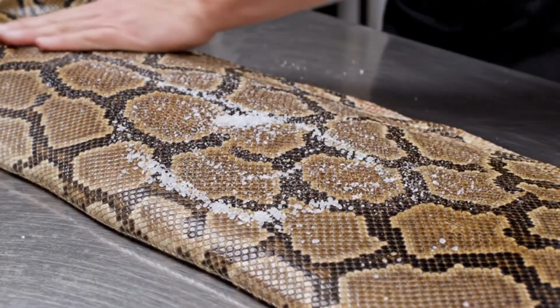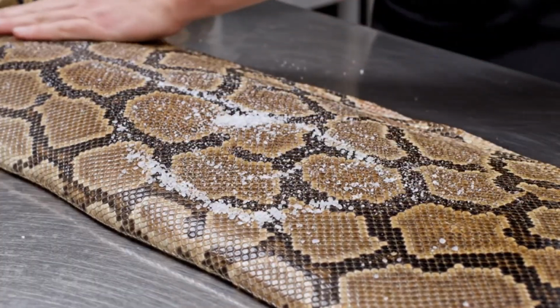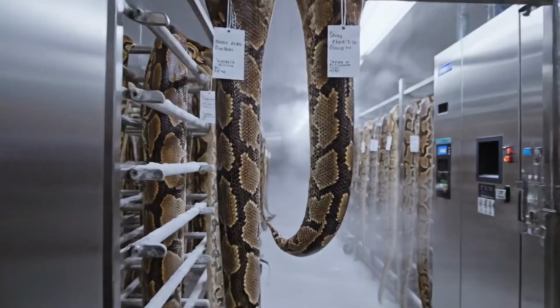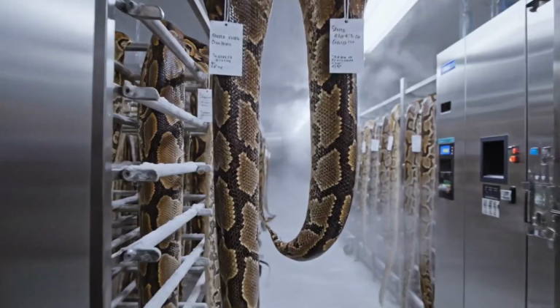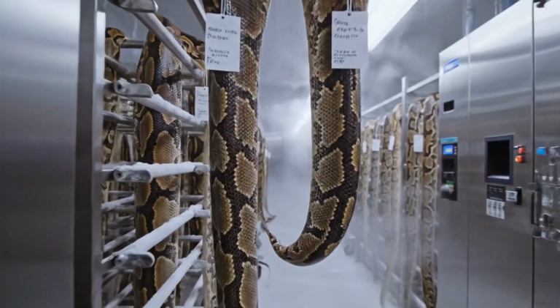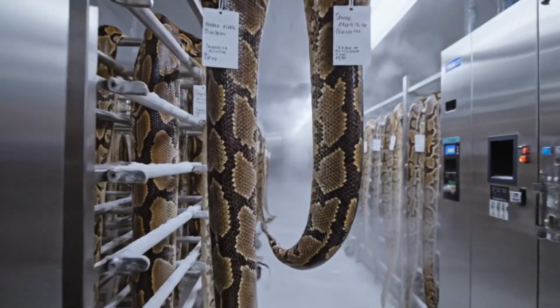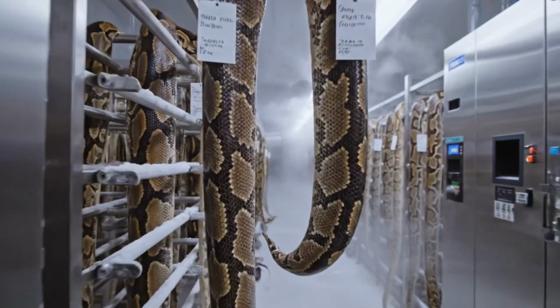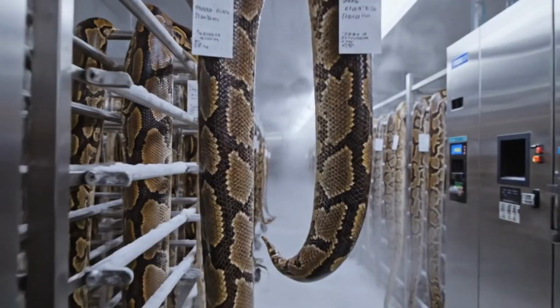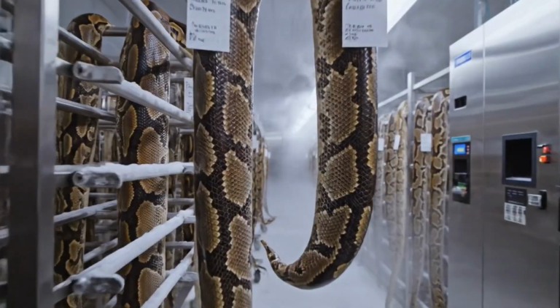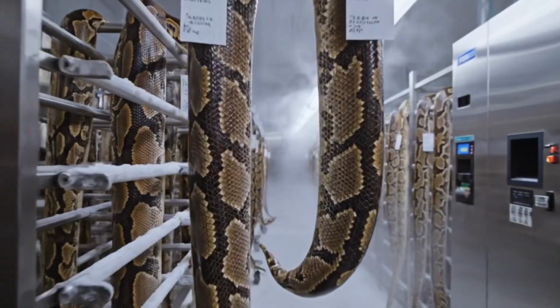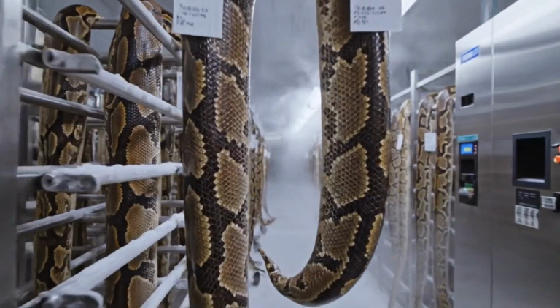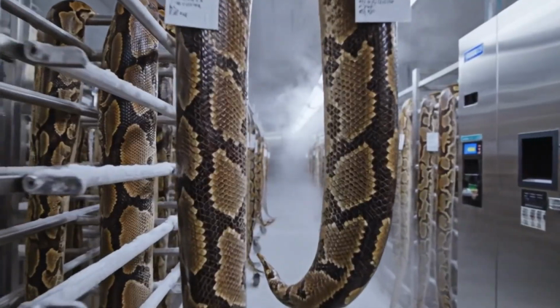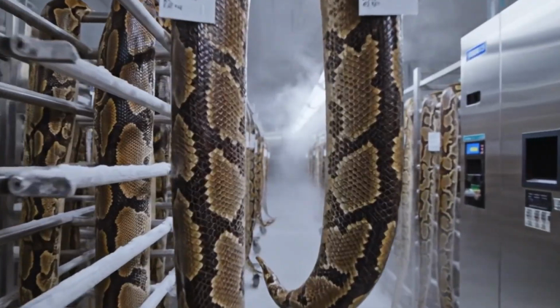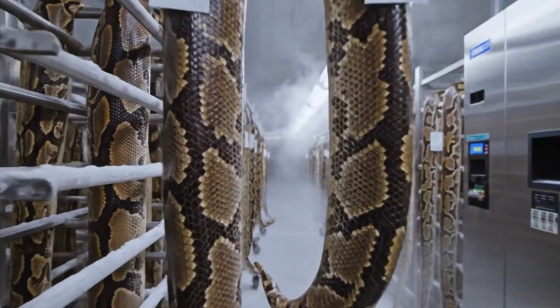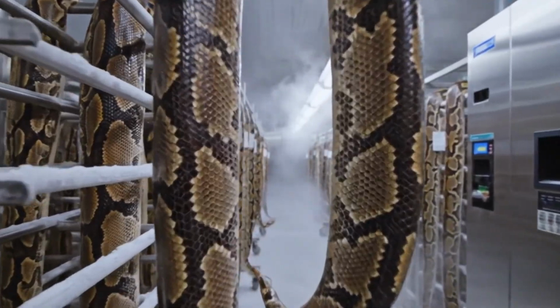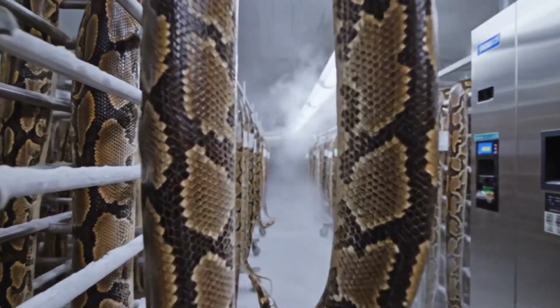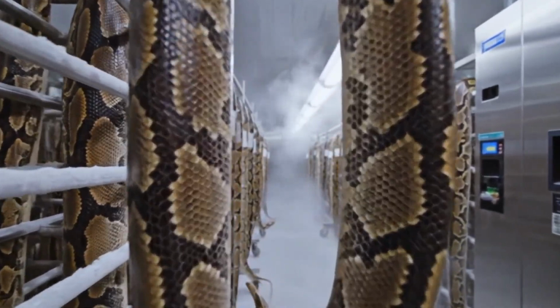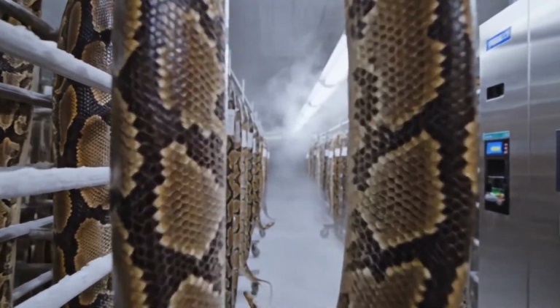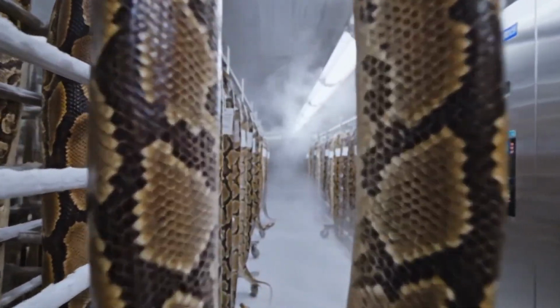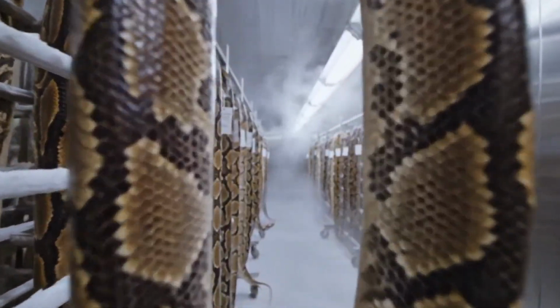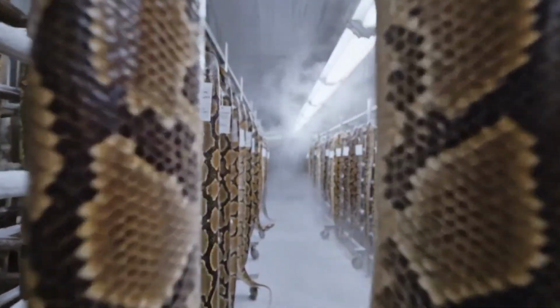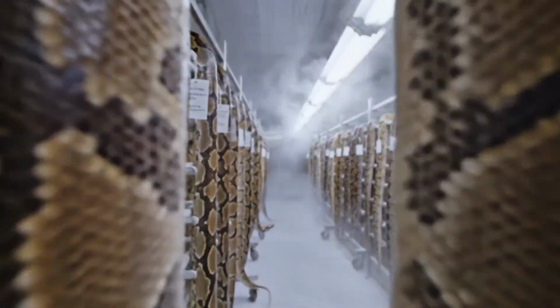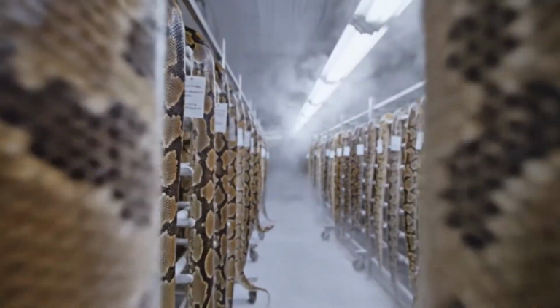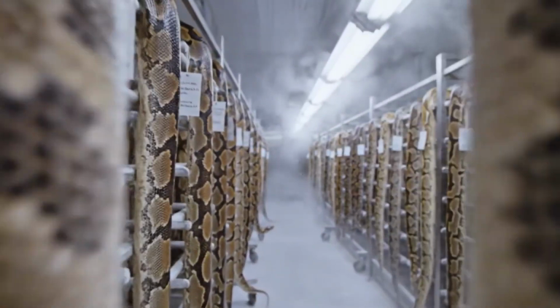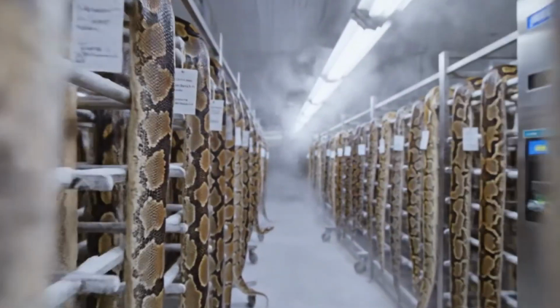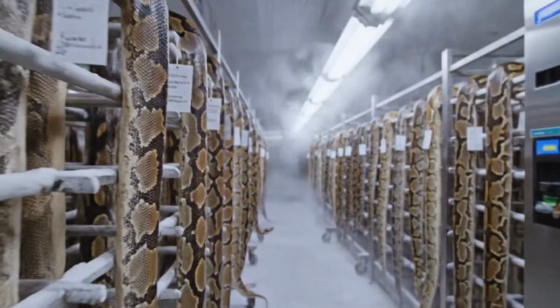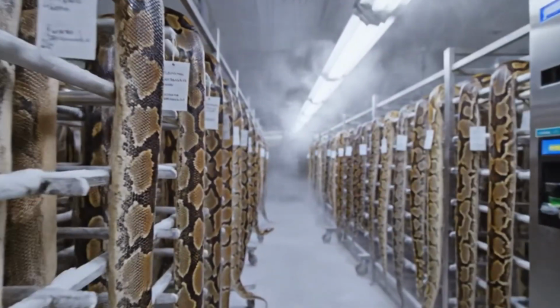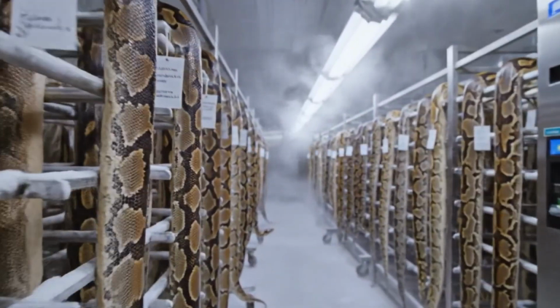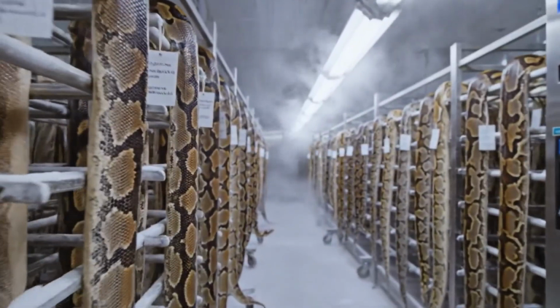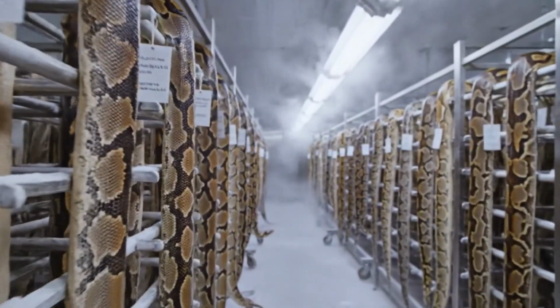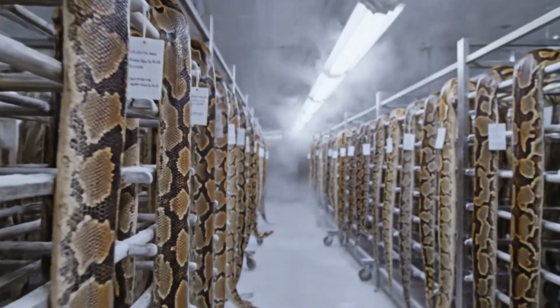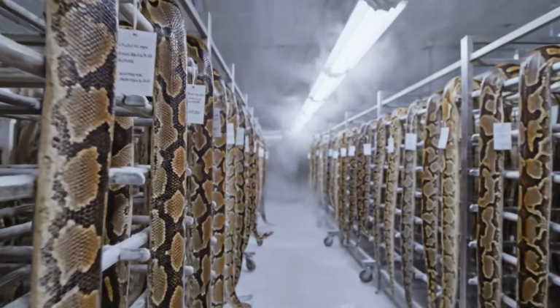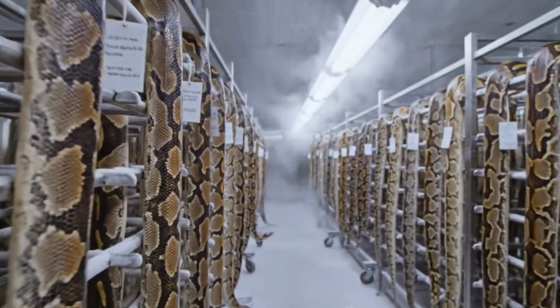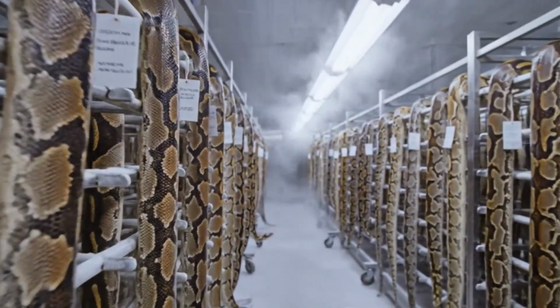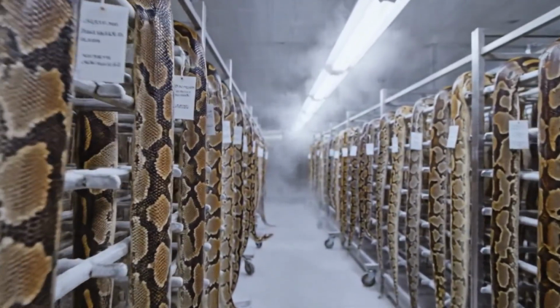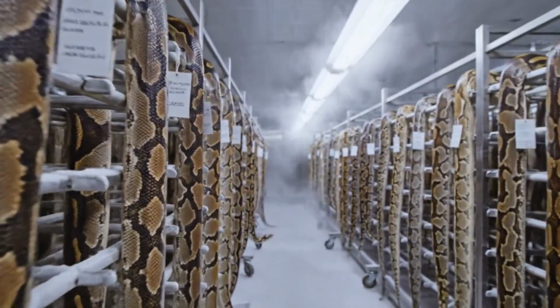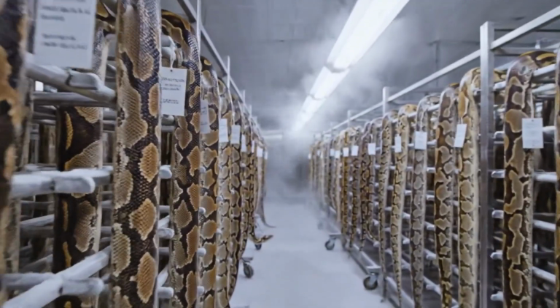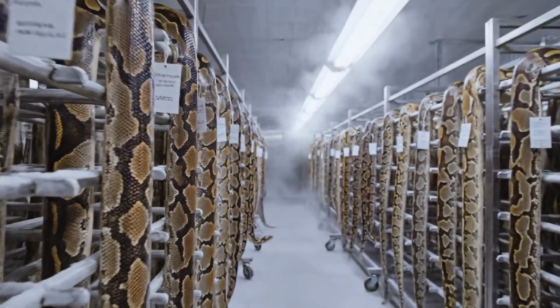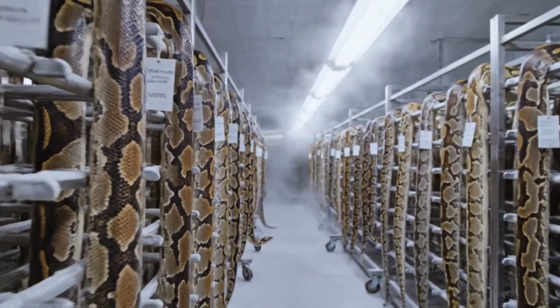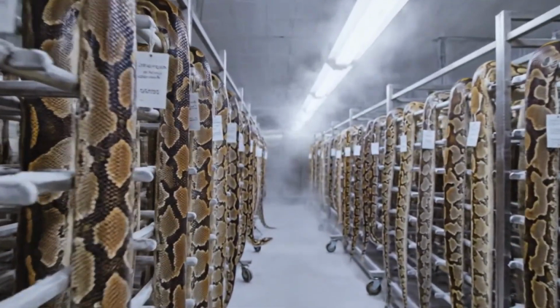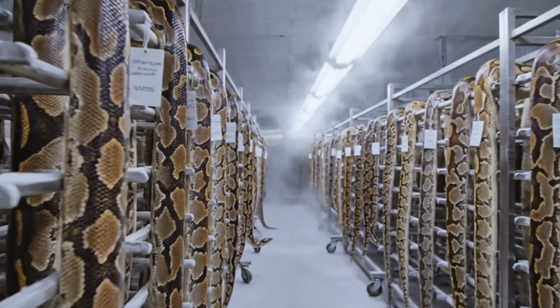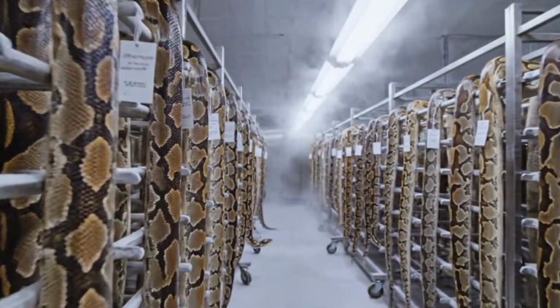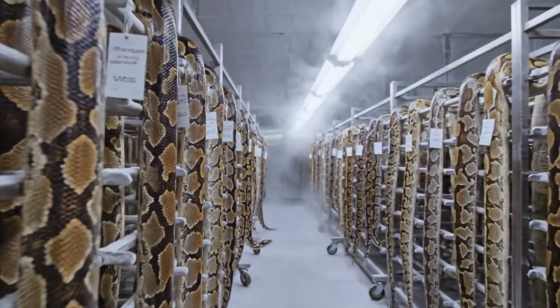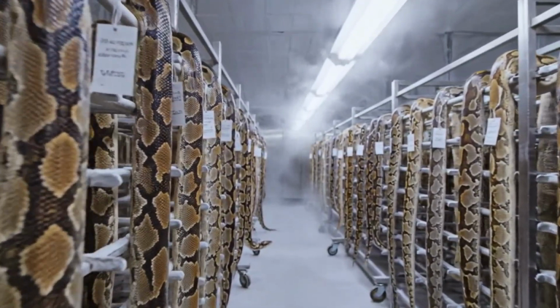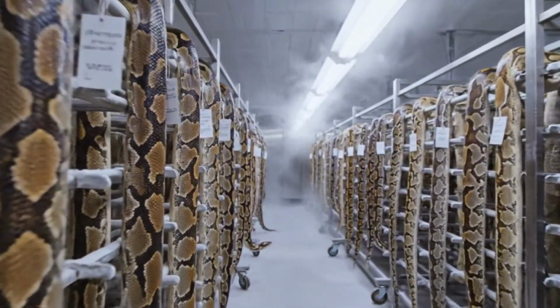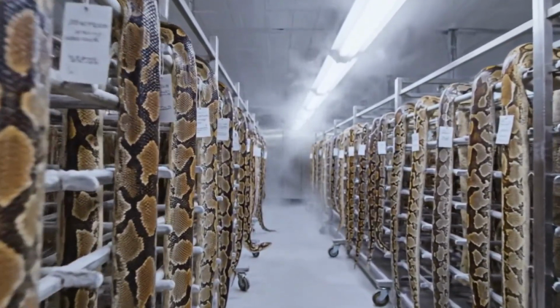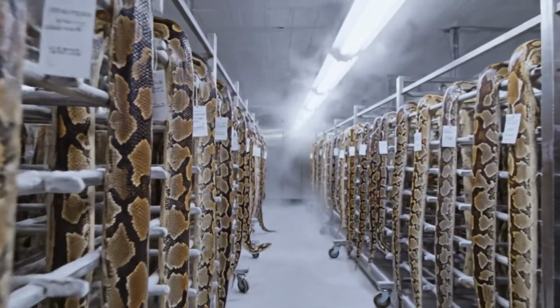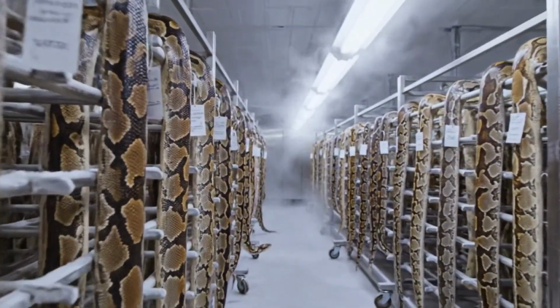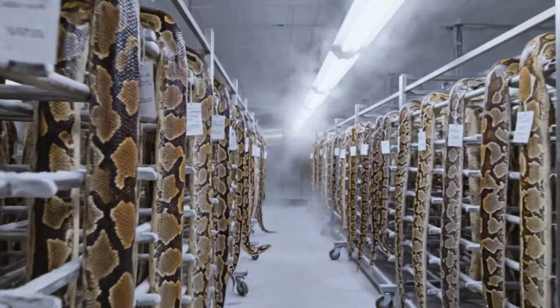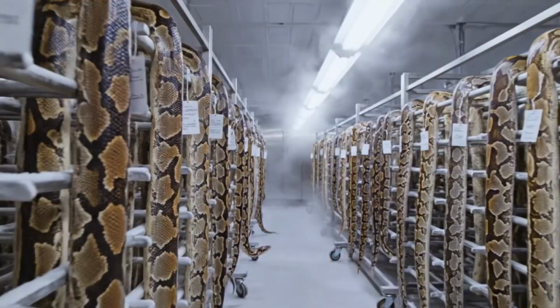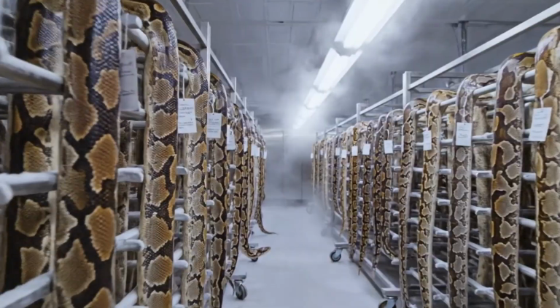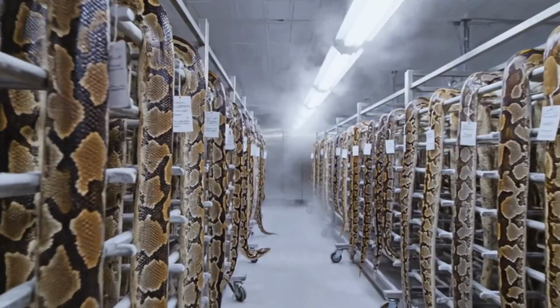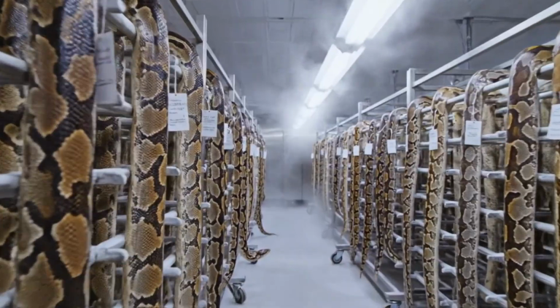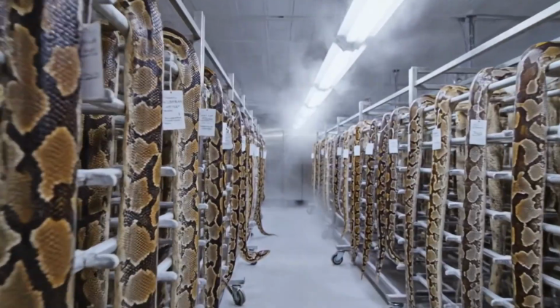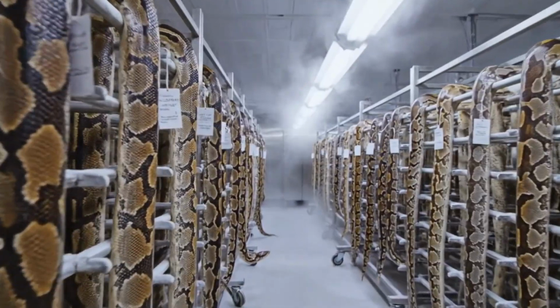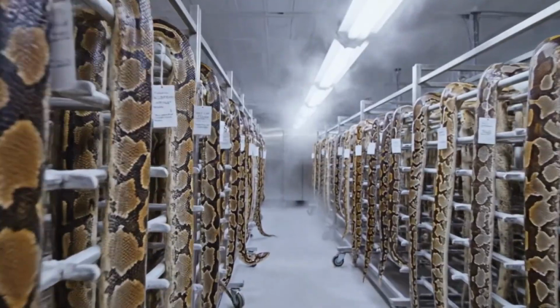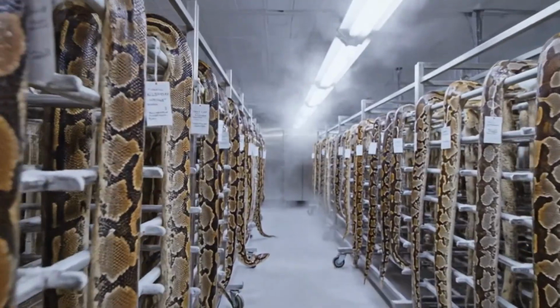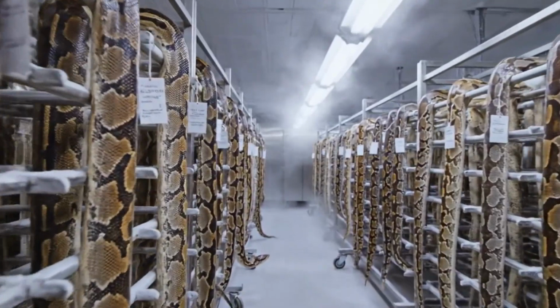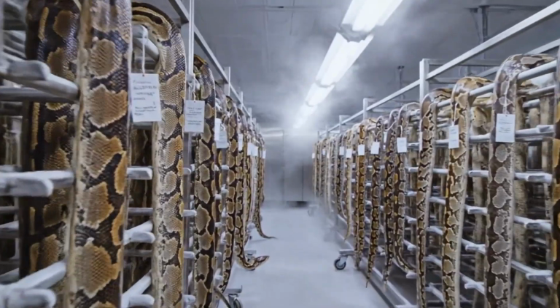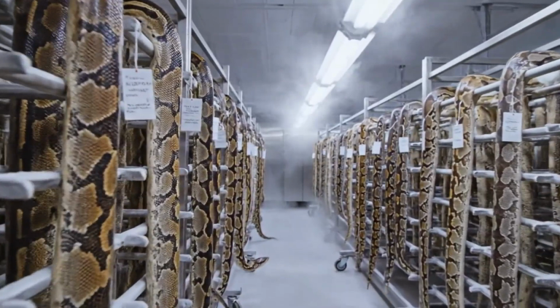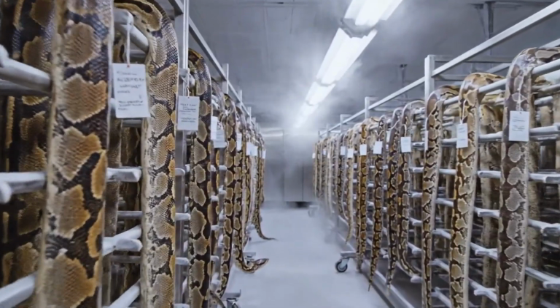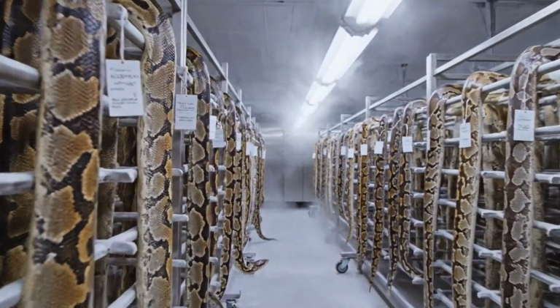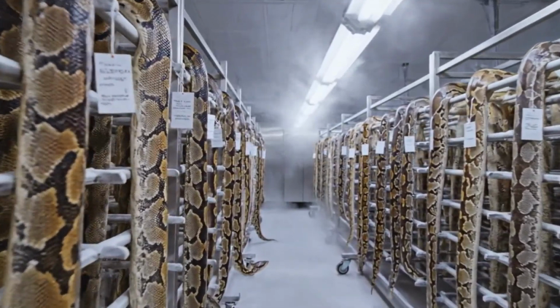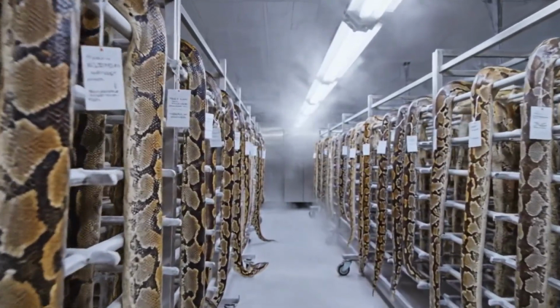The facility houses thousands of specimens, each meticulously catalogued and maintained at a constant temperature below freezing.